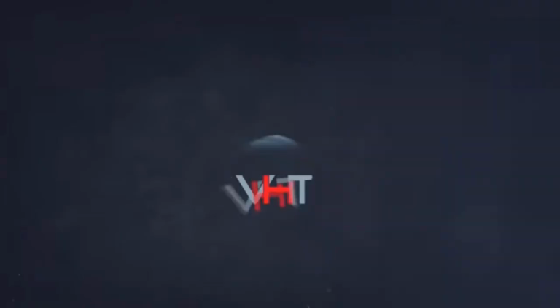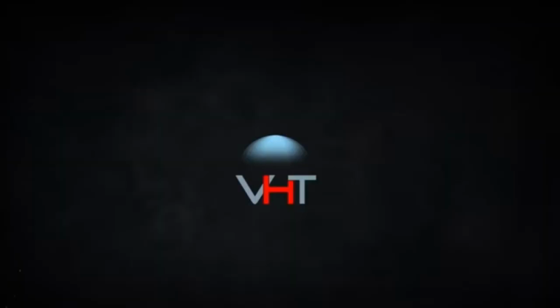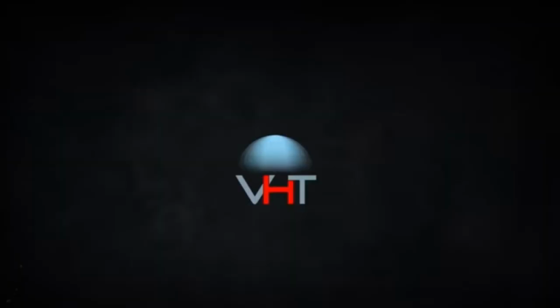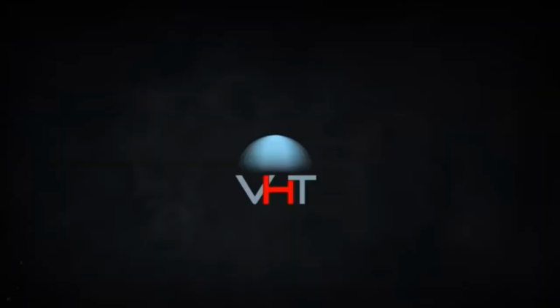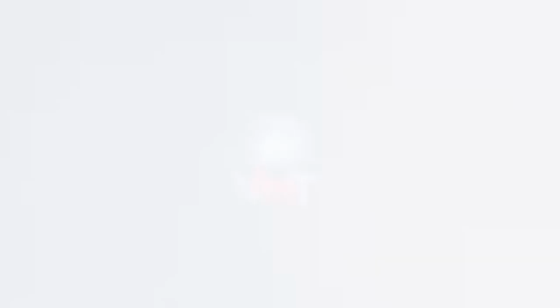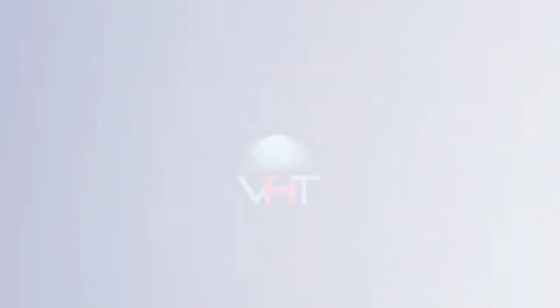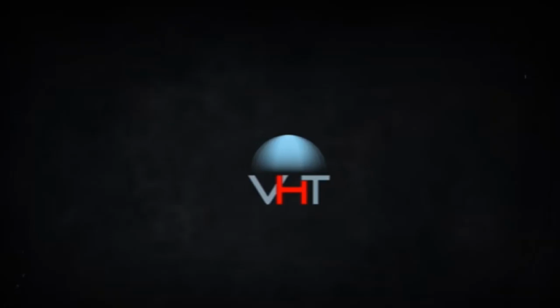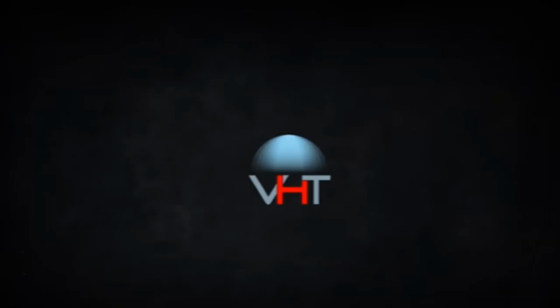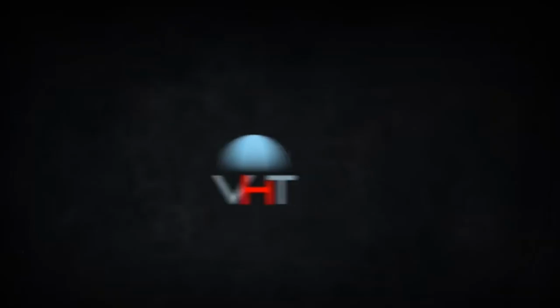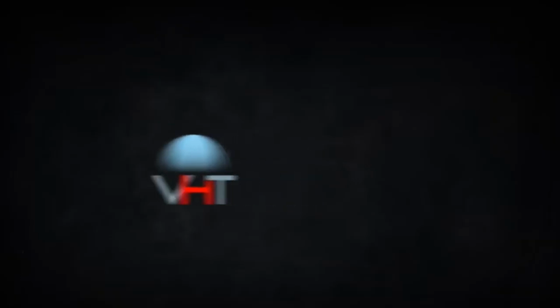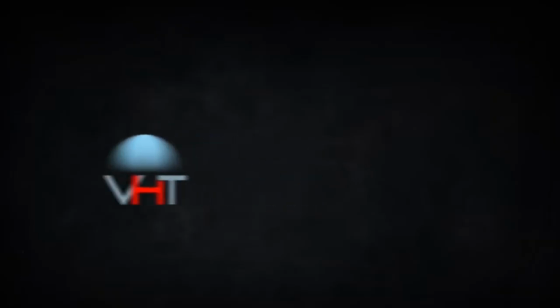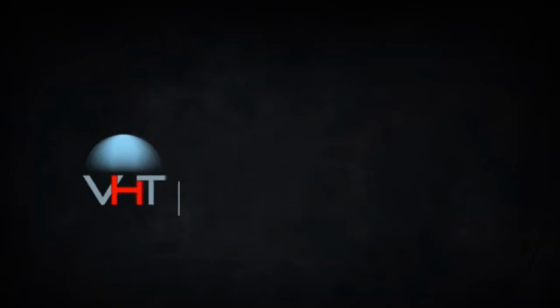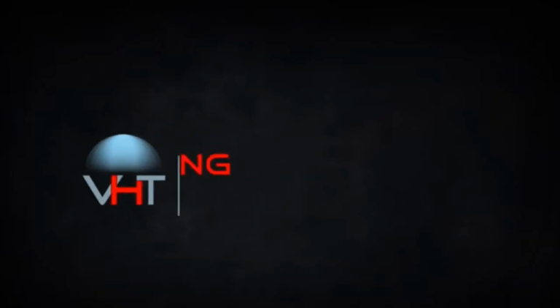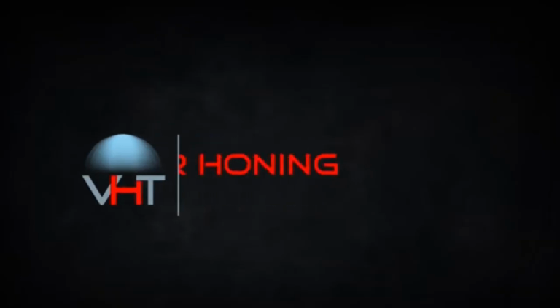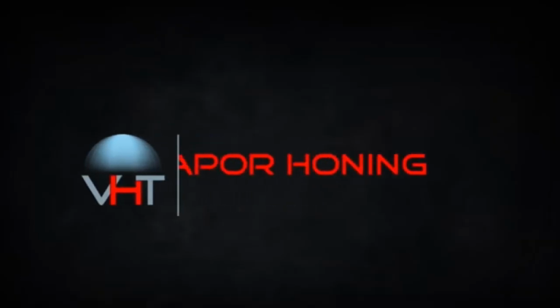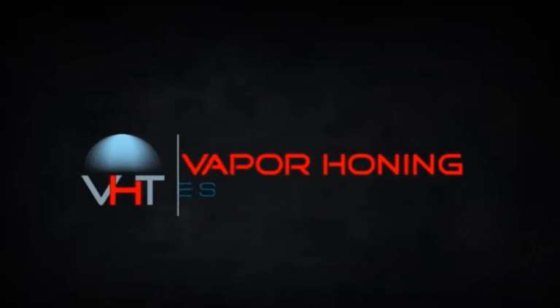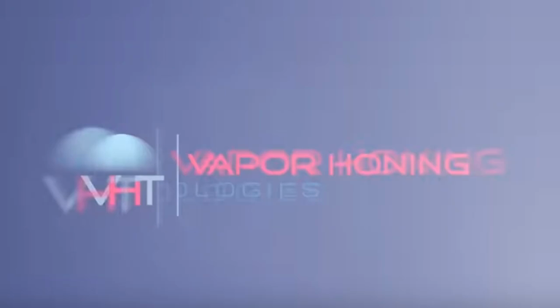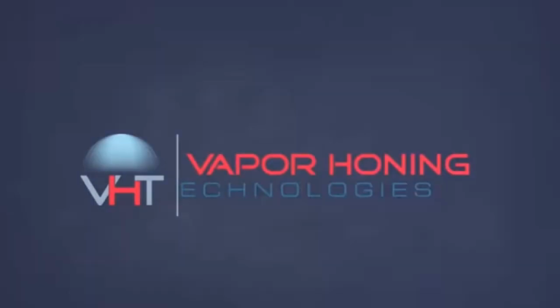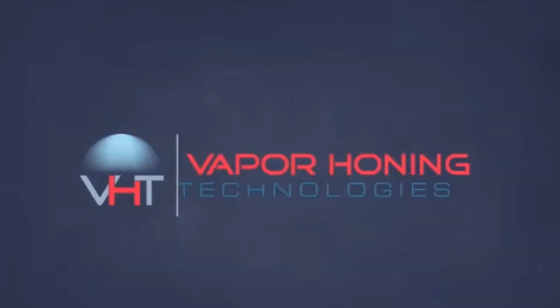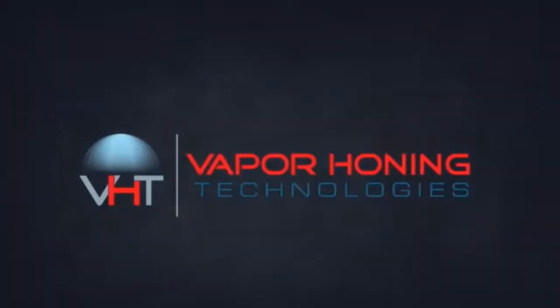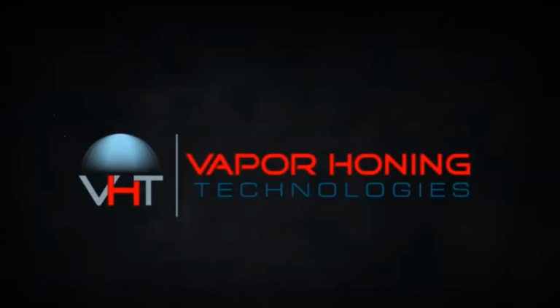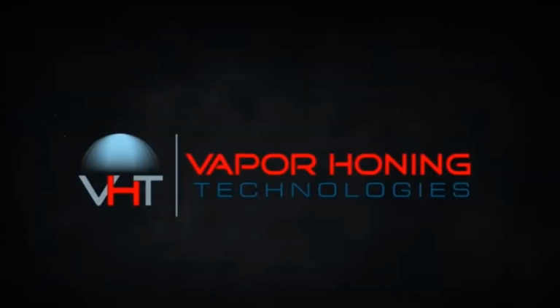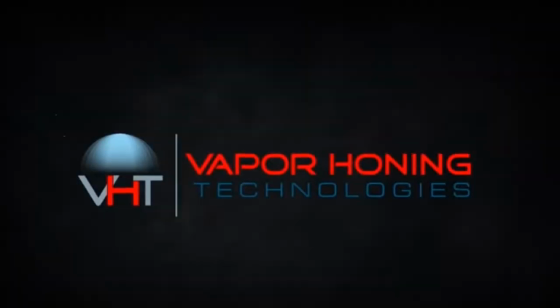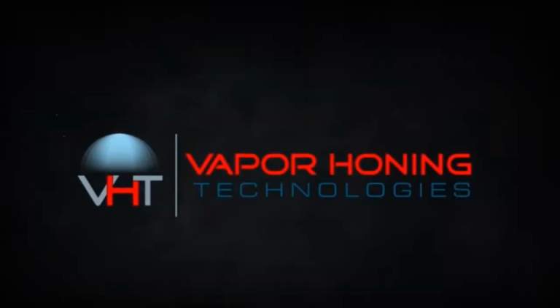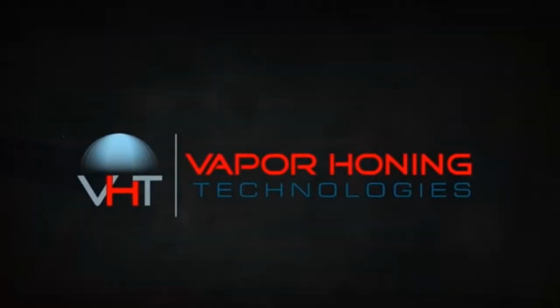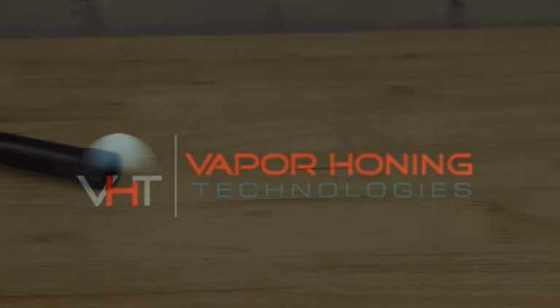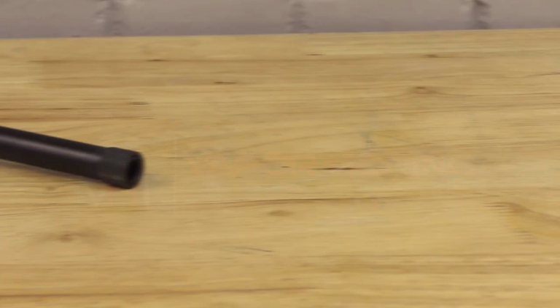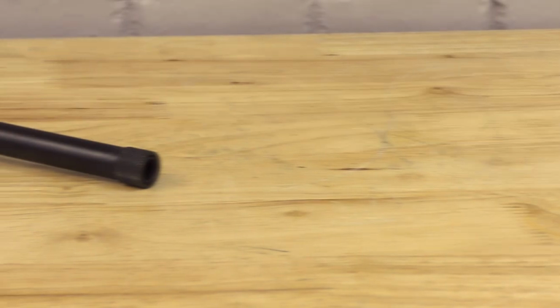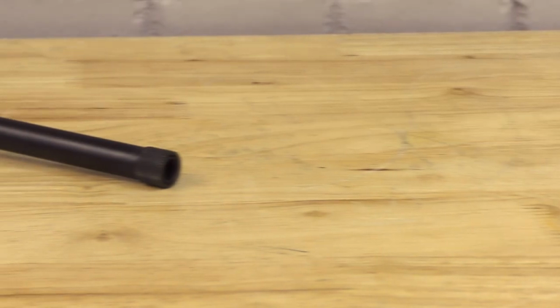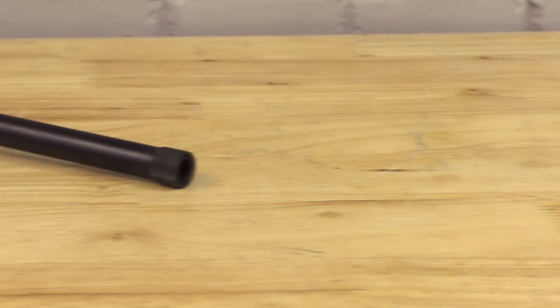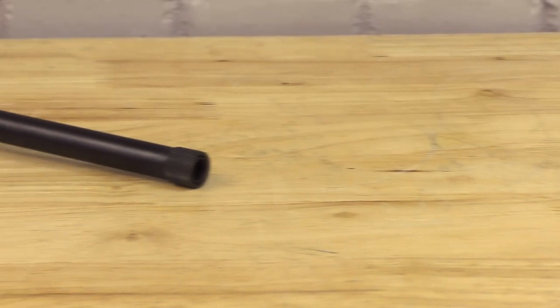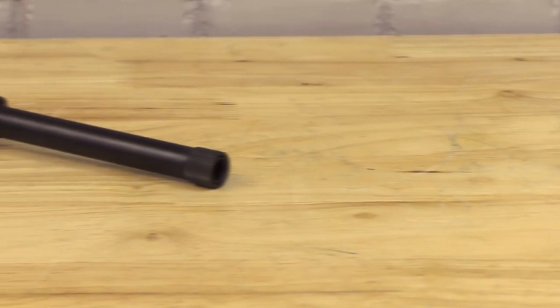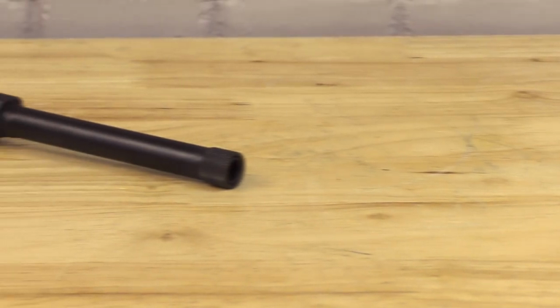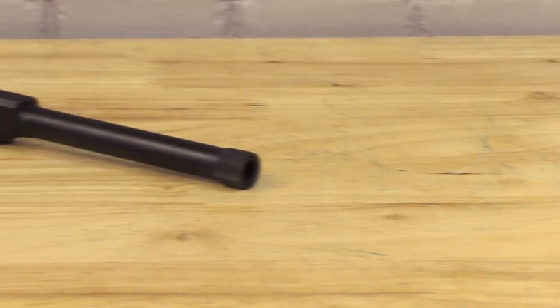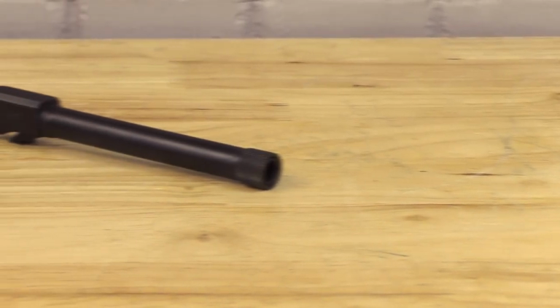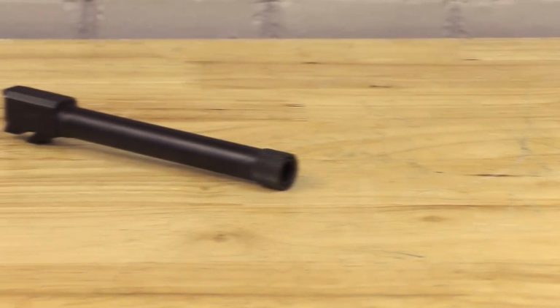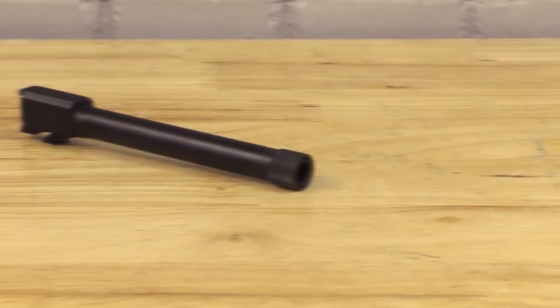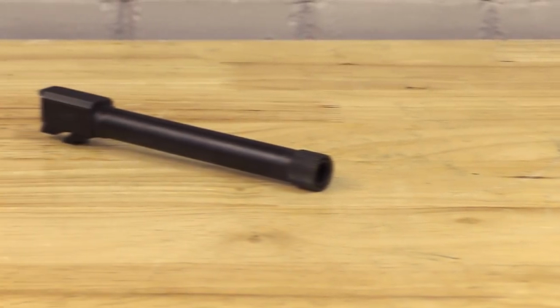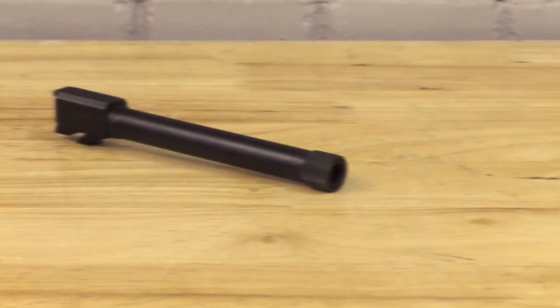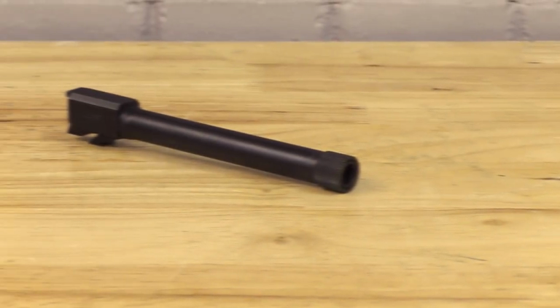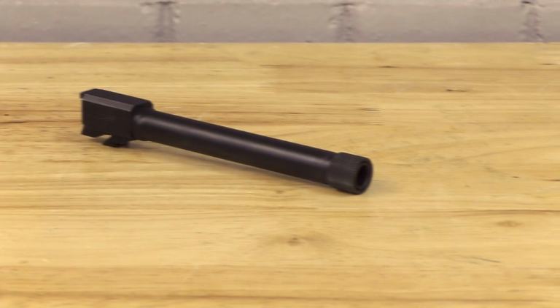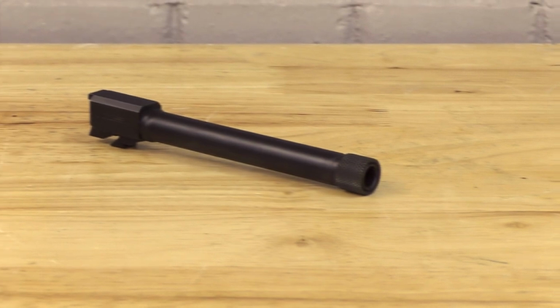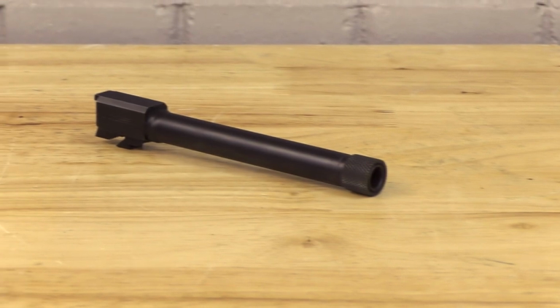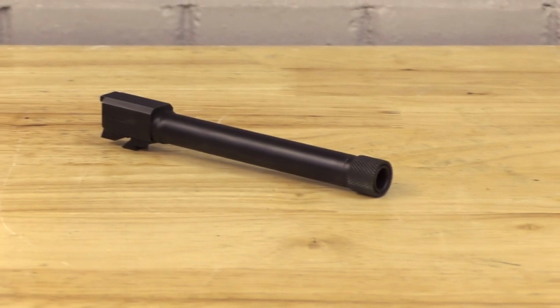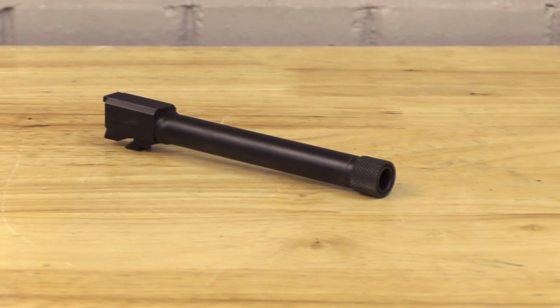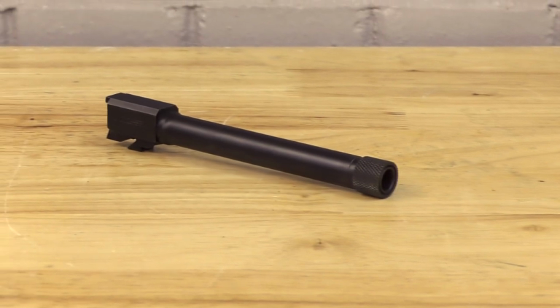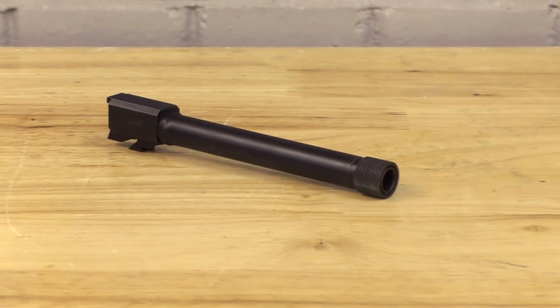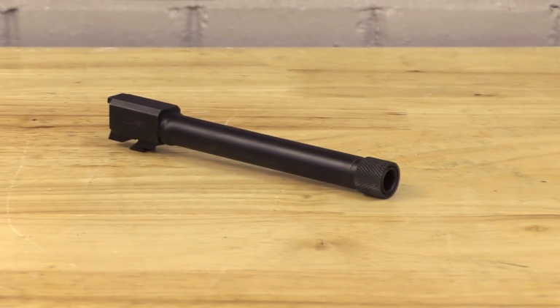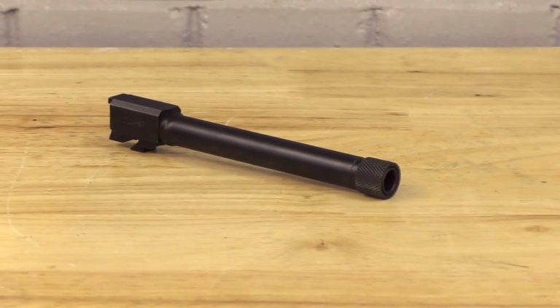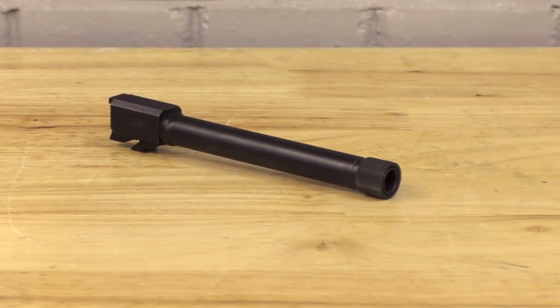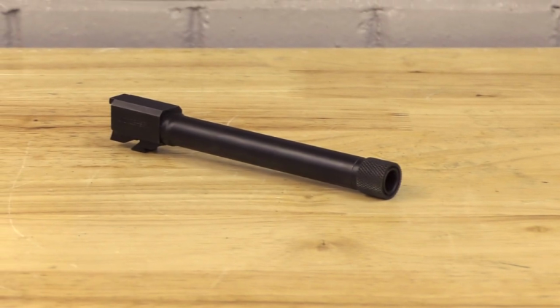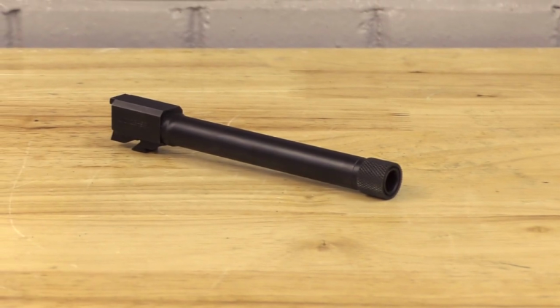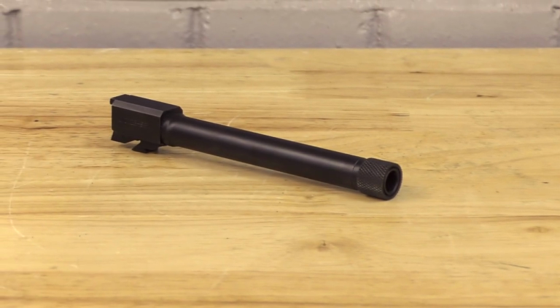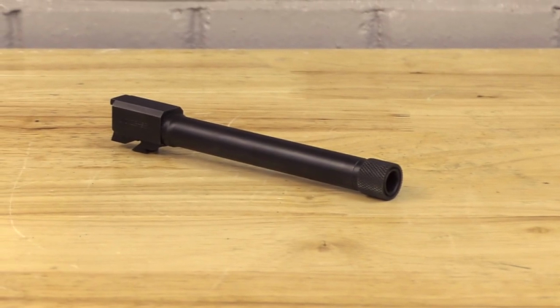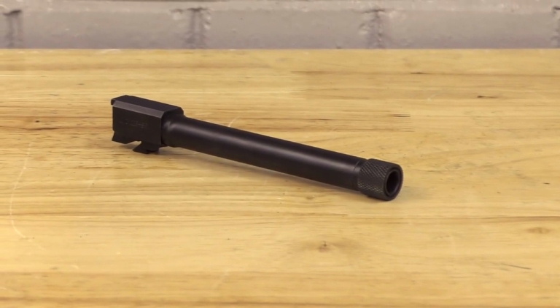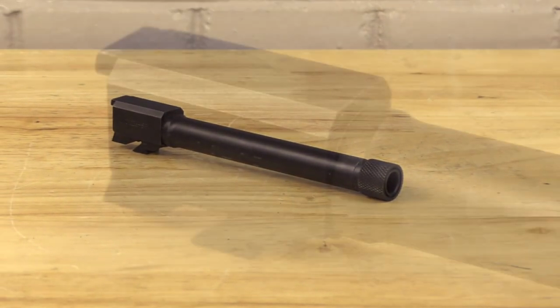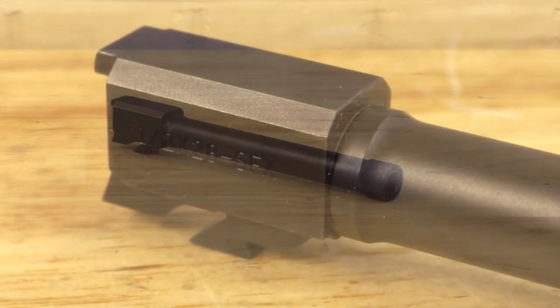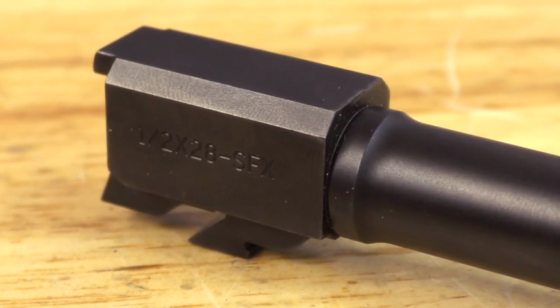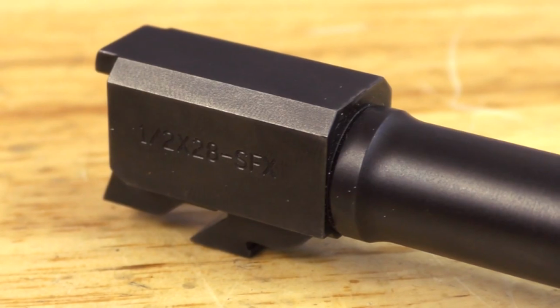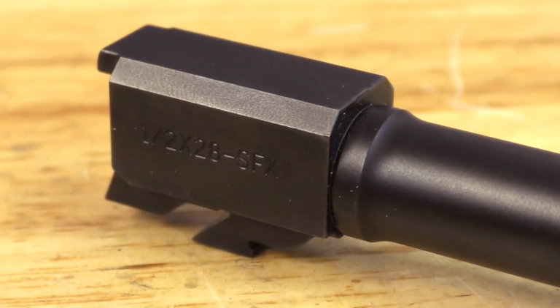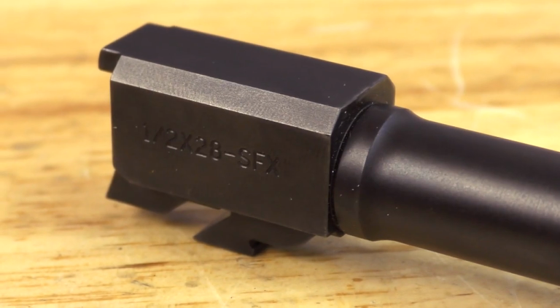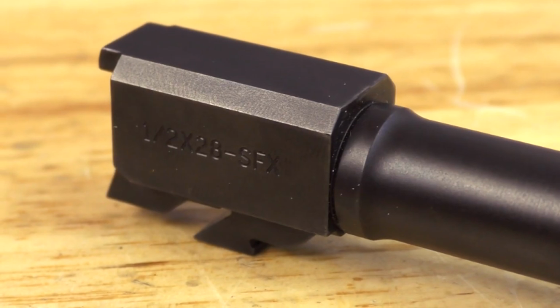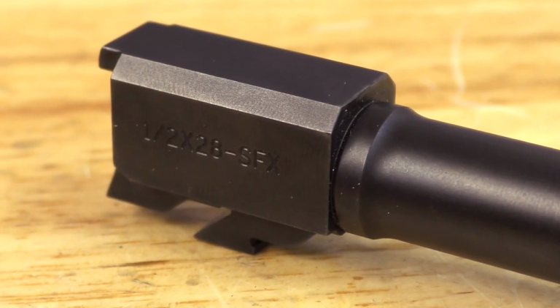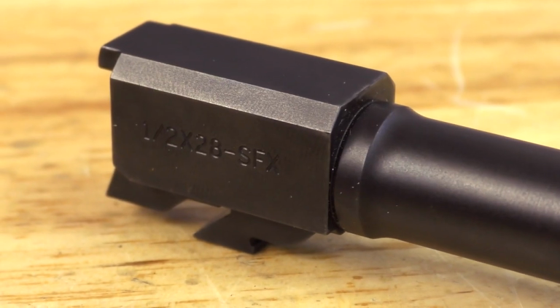Hey guys, John, Vapor Honing Technologies here. Today we wanted to show you a coating prep application for gun parts.